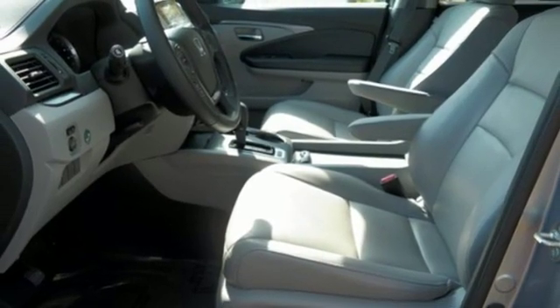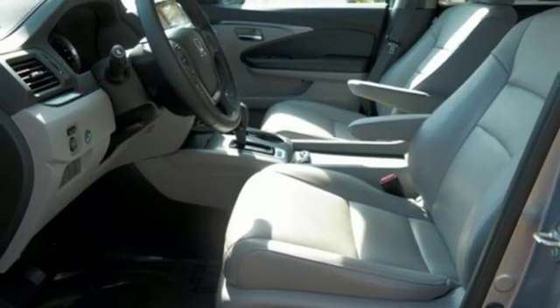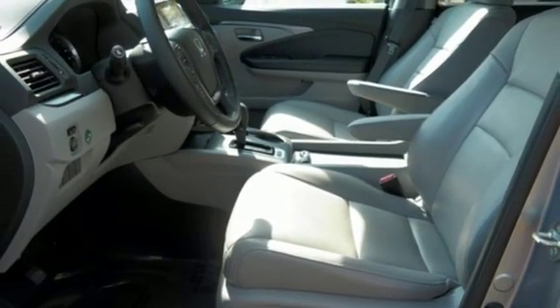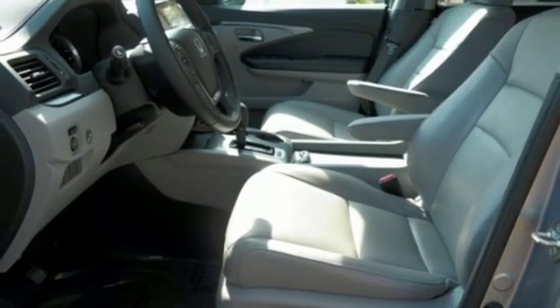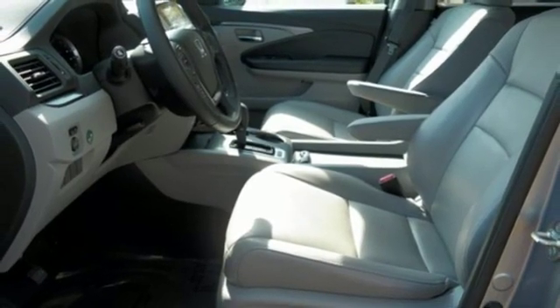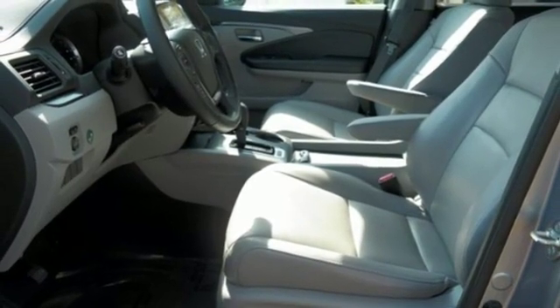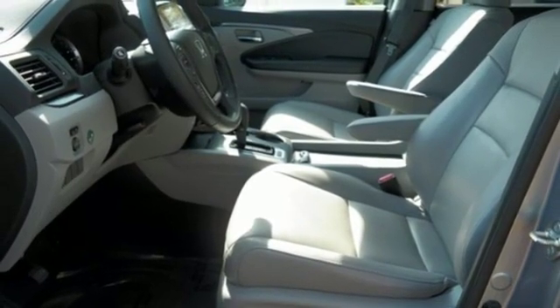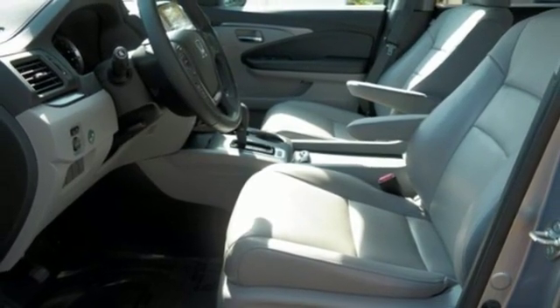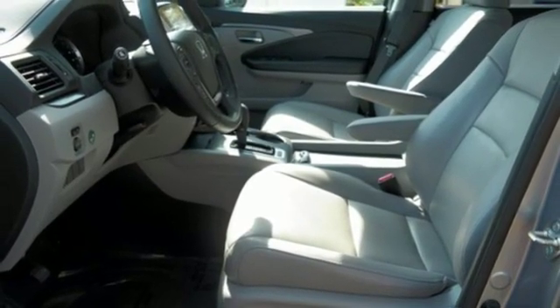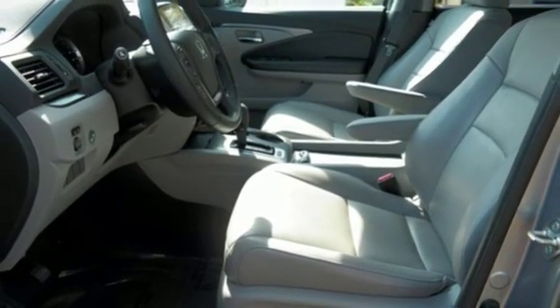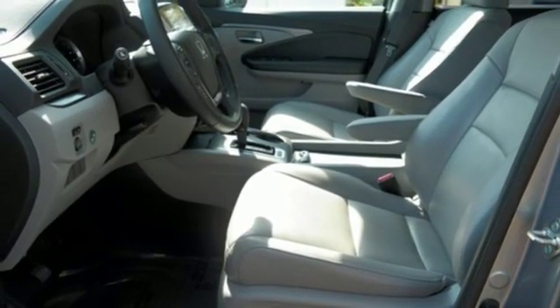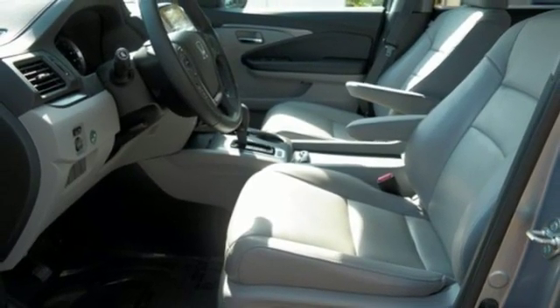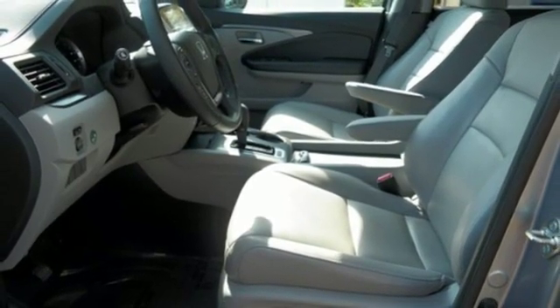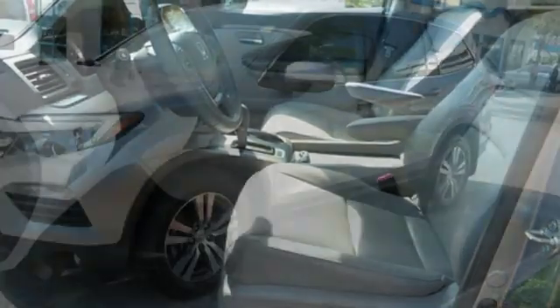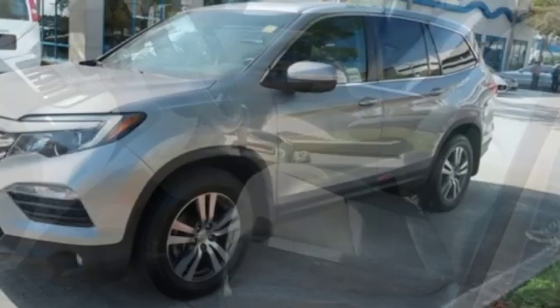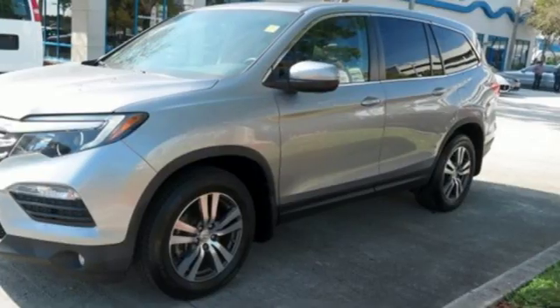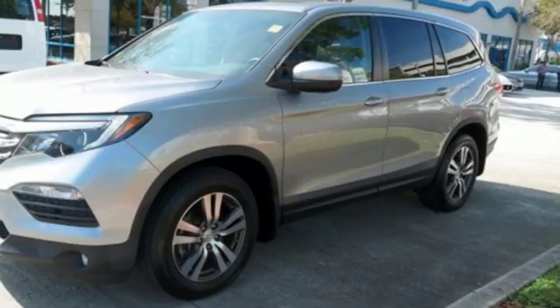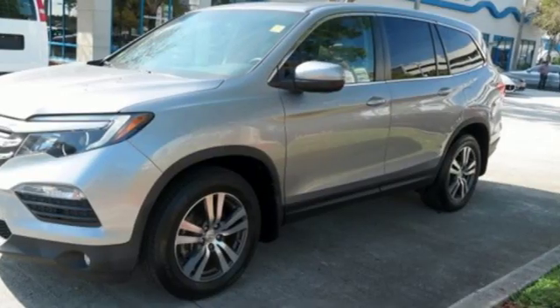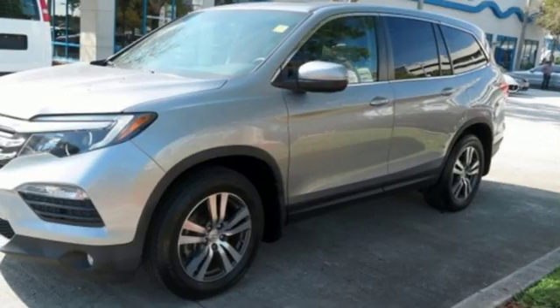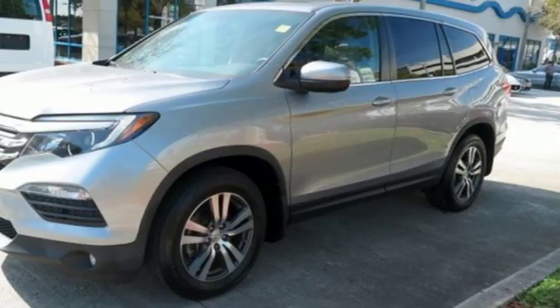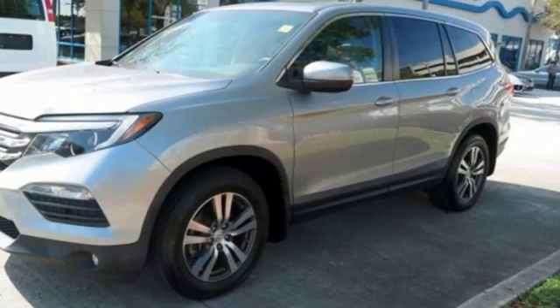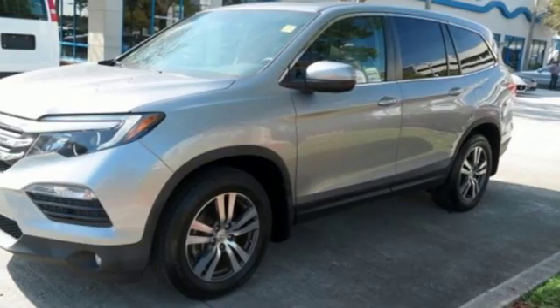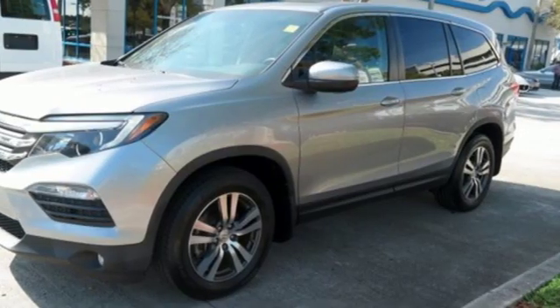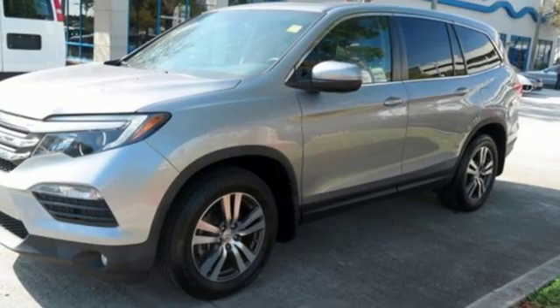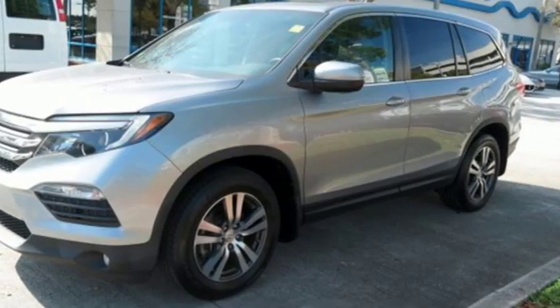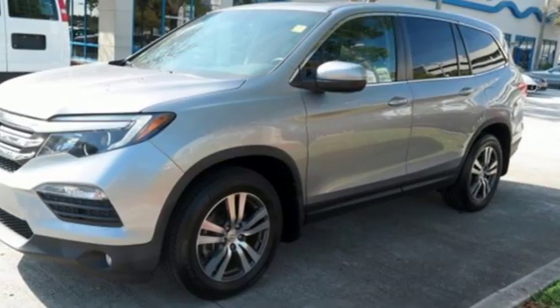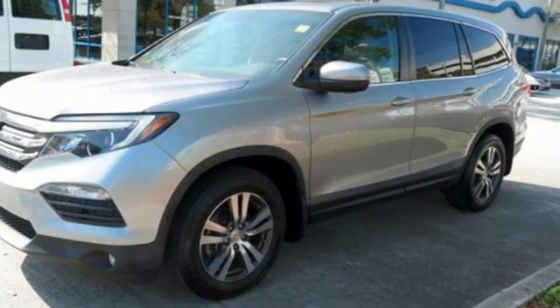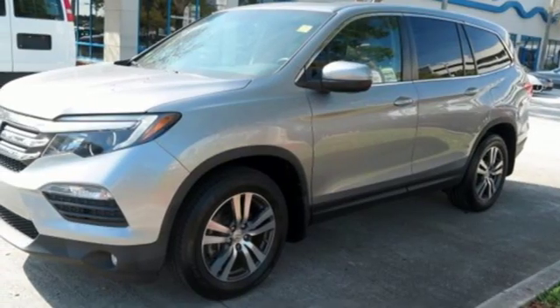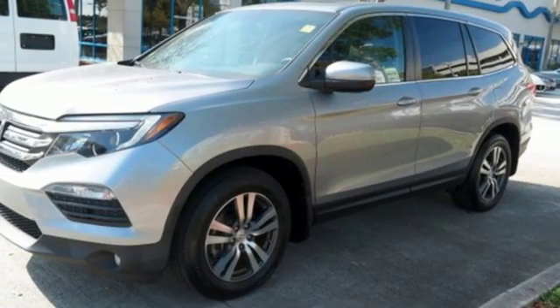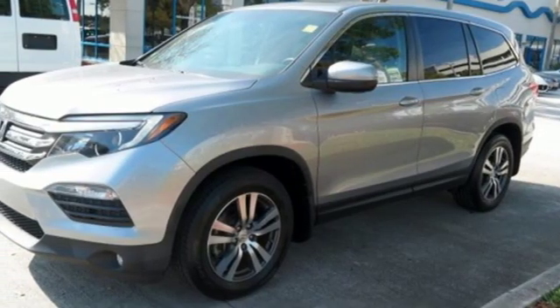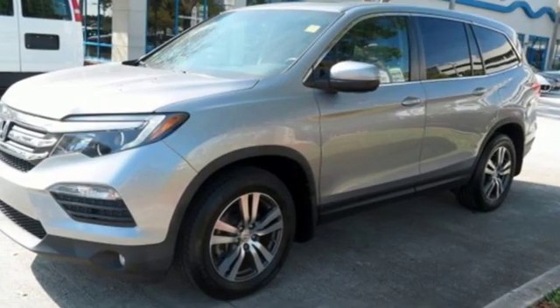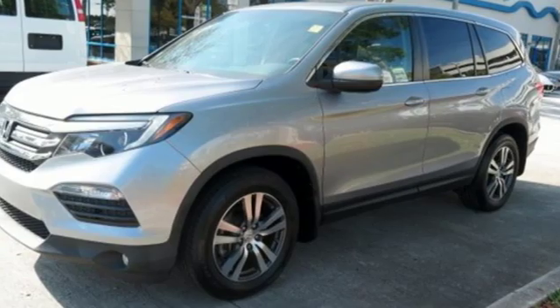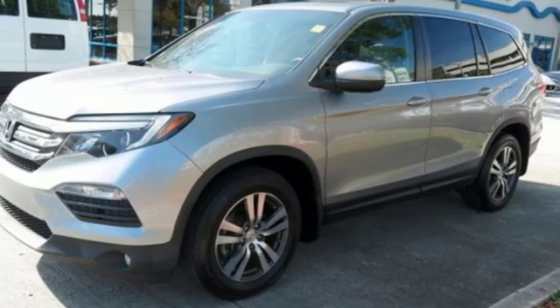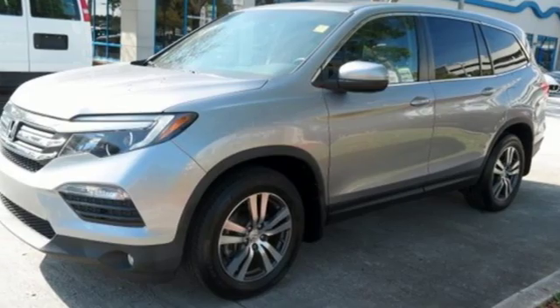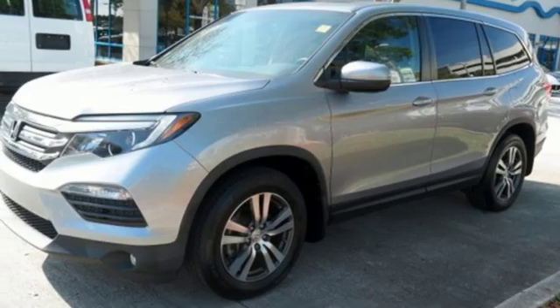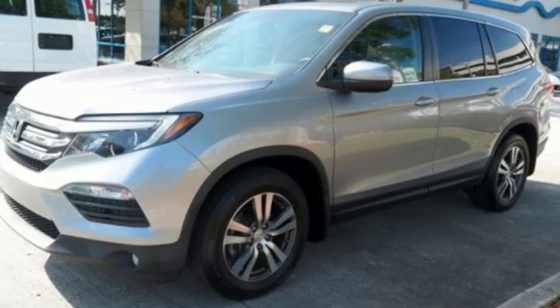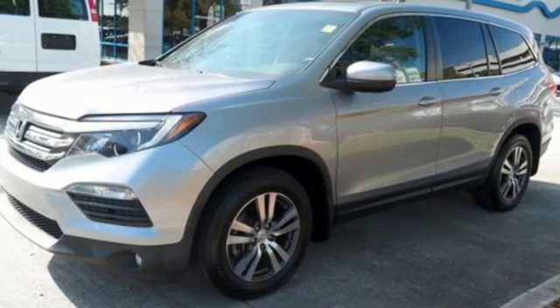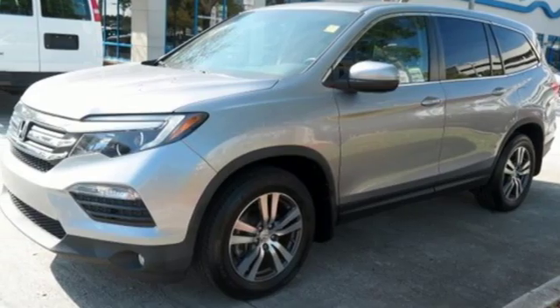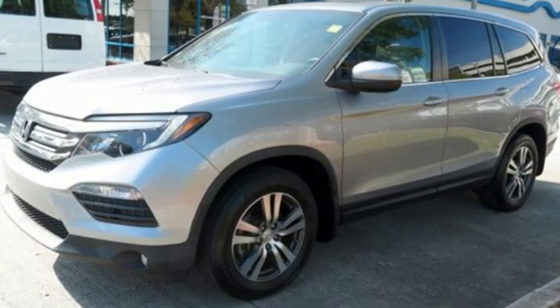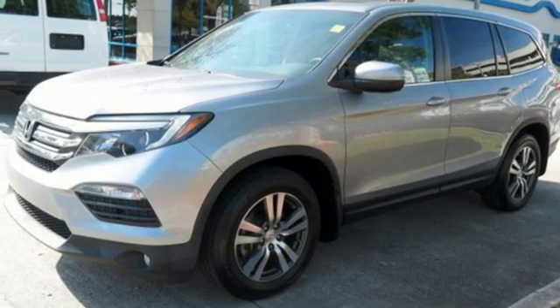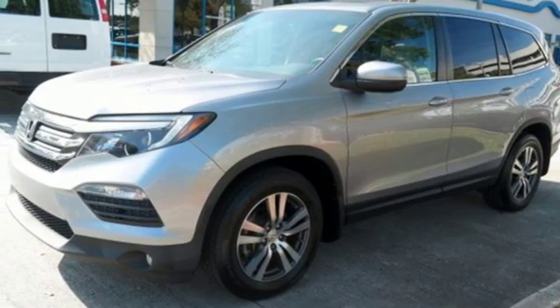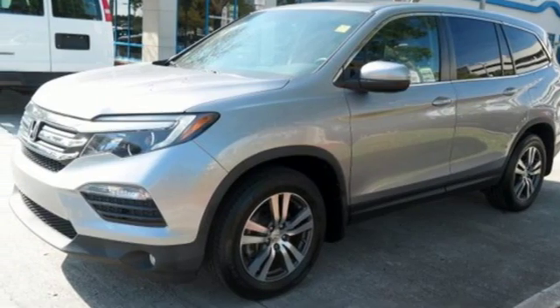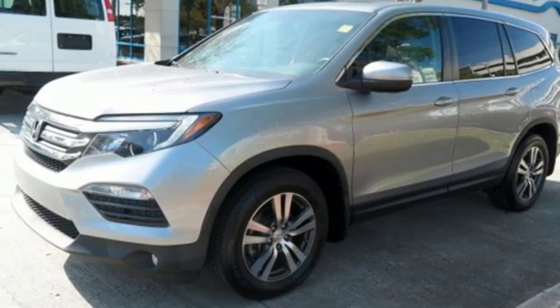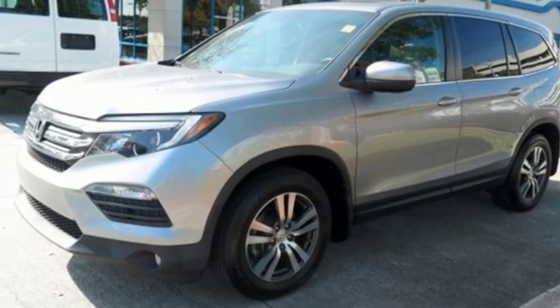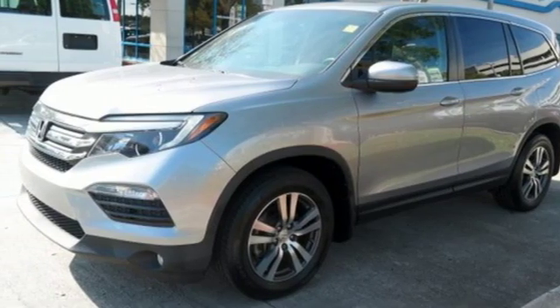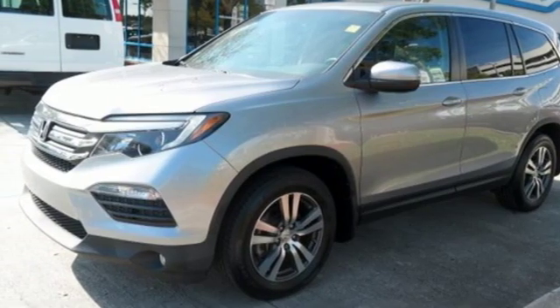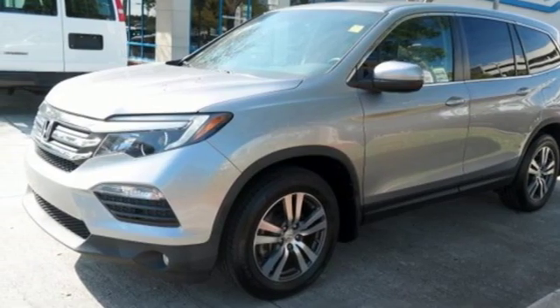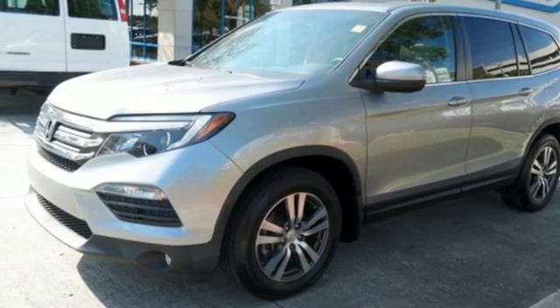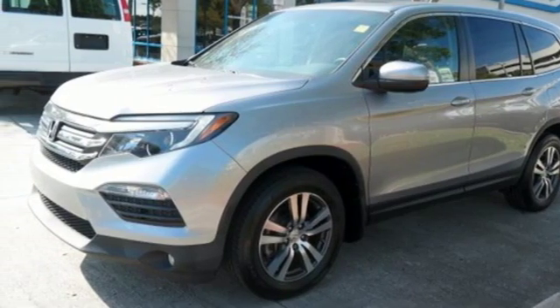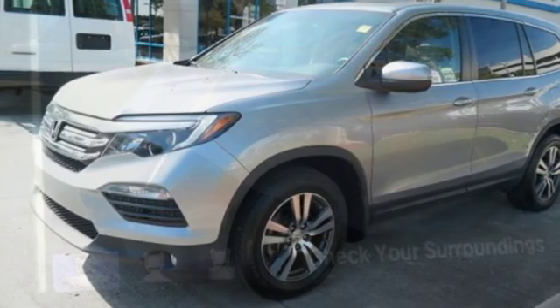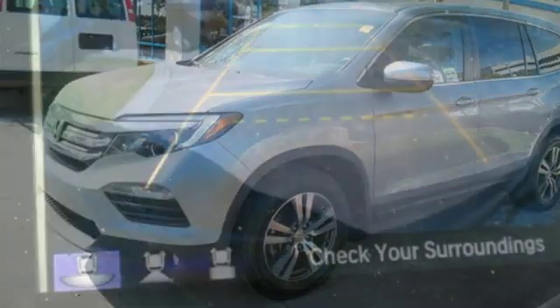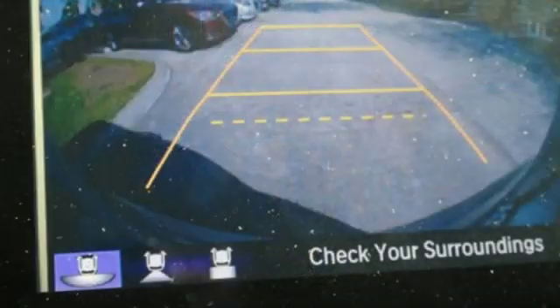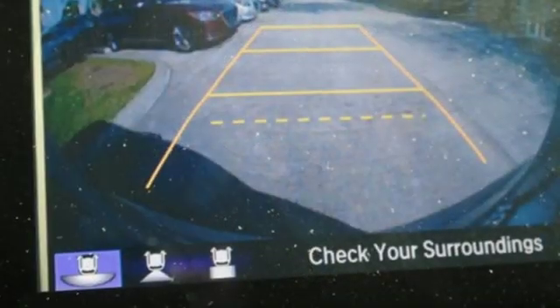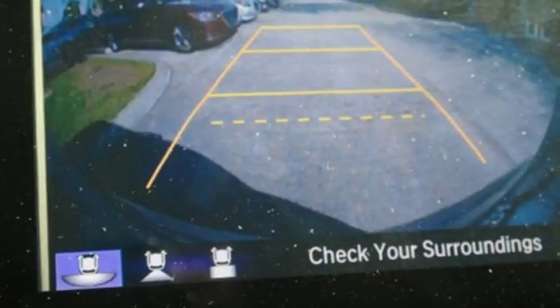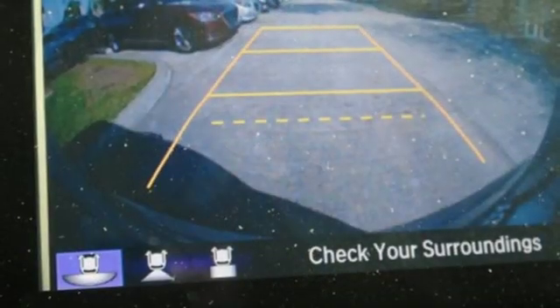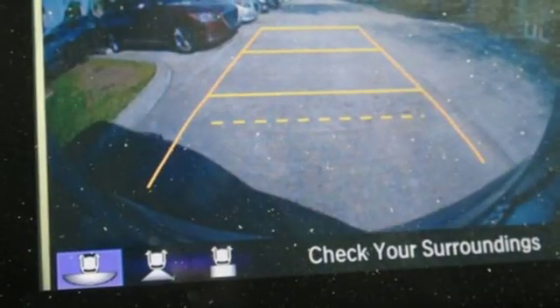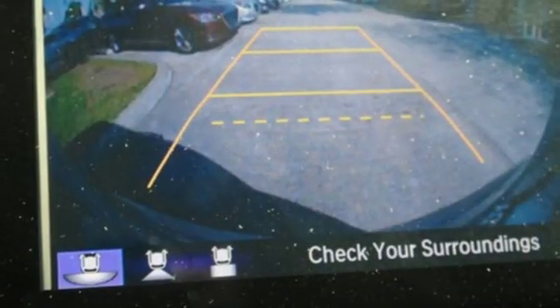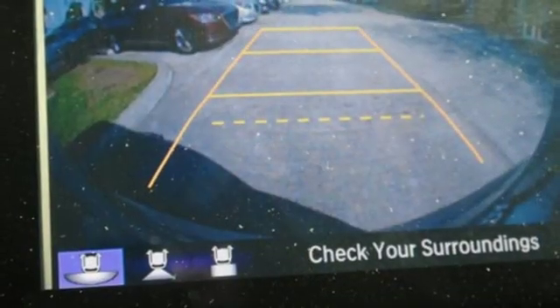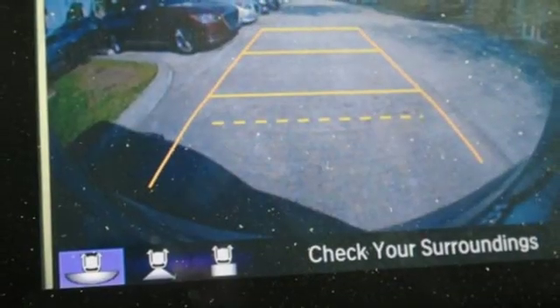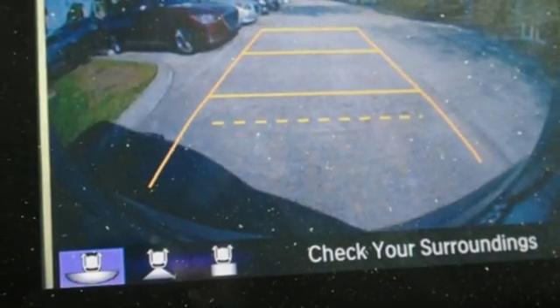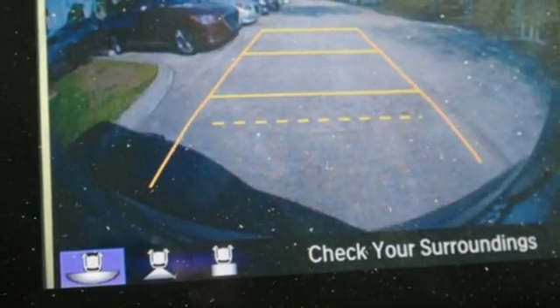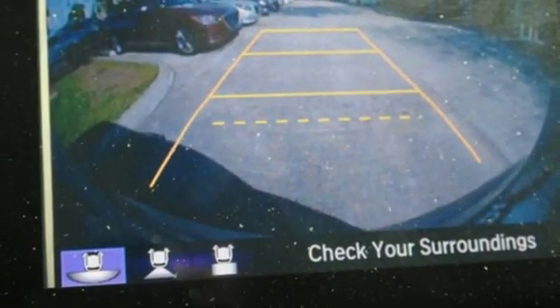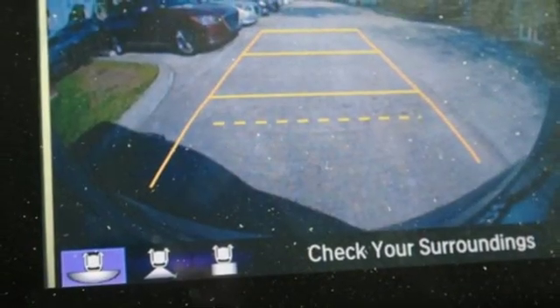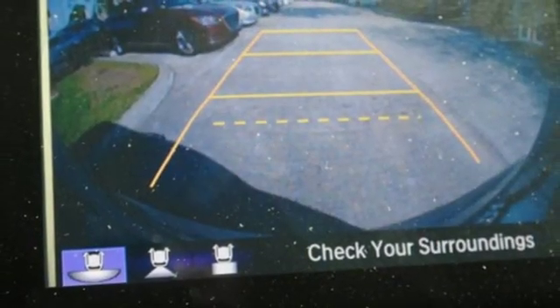Automatic transmission, power sliding and tilting sunroof, gas pressurized shocks, and V6 engine.